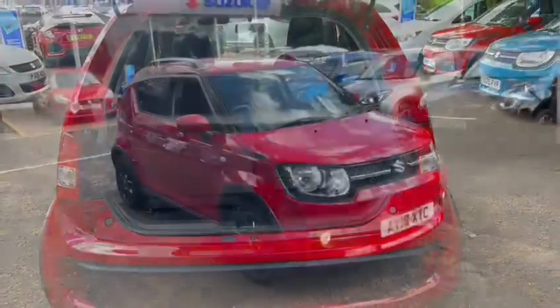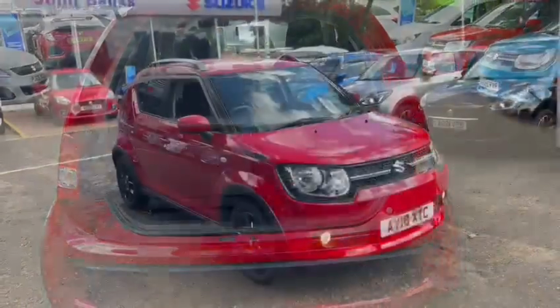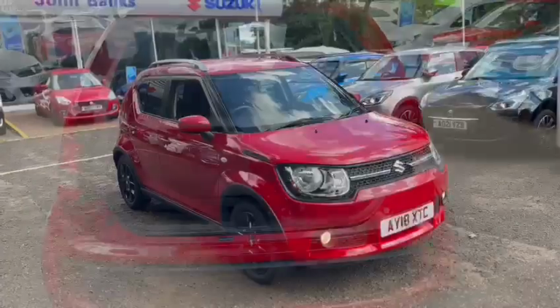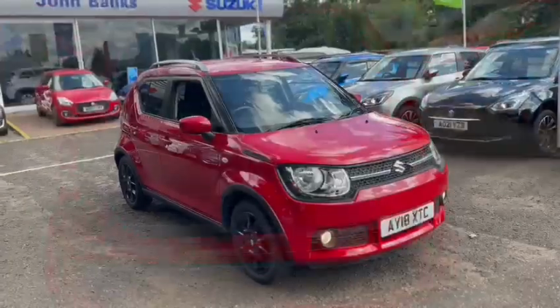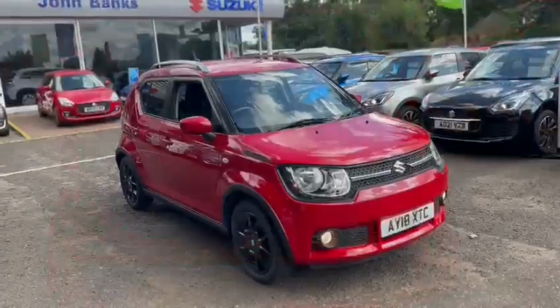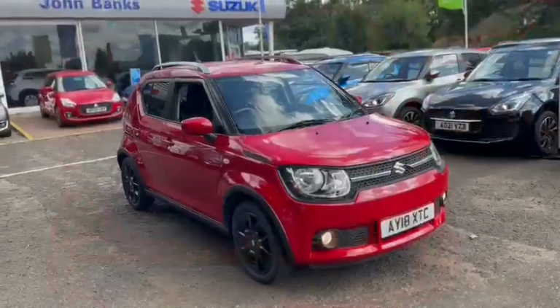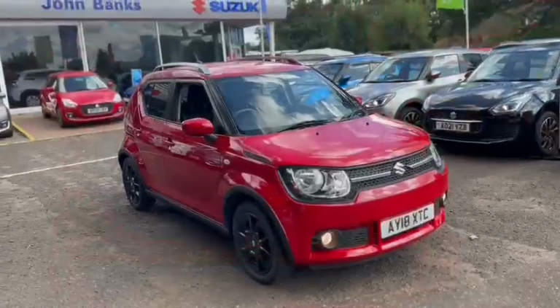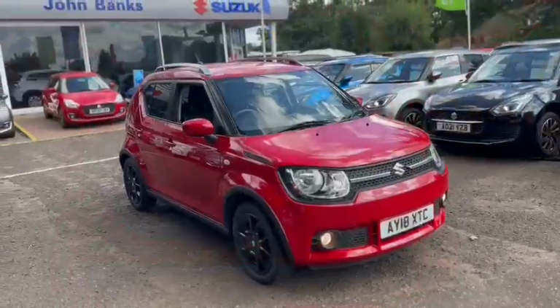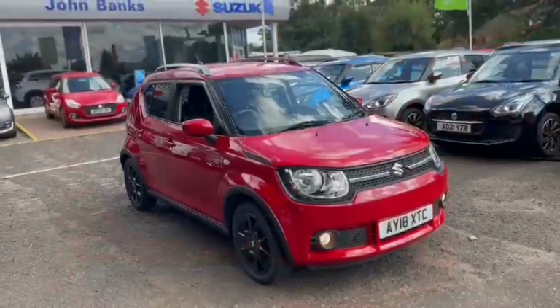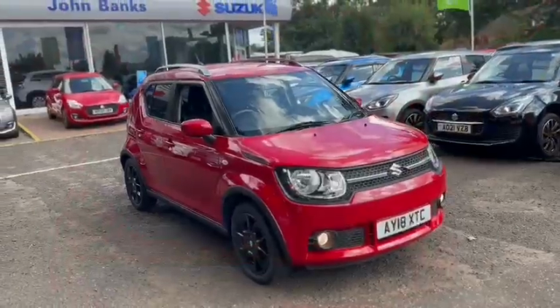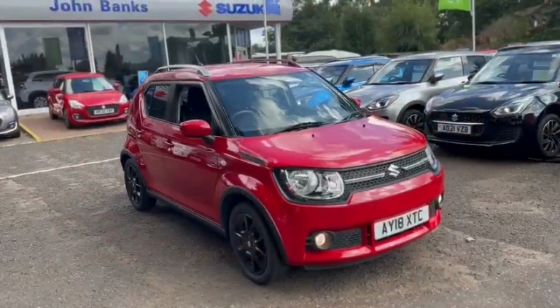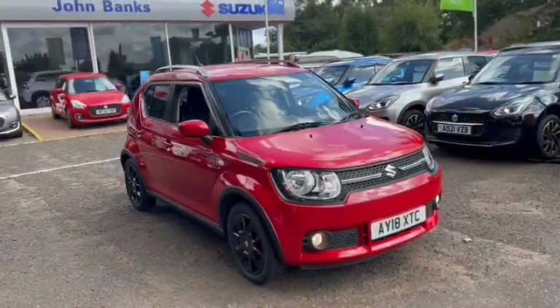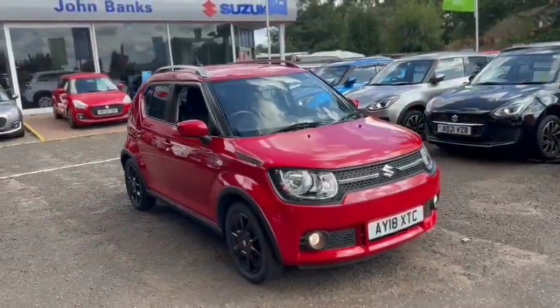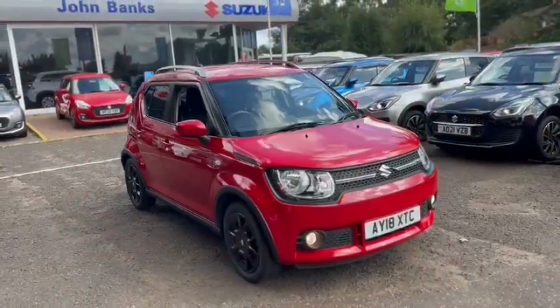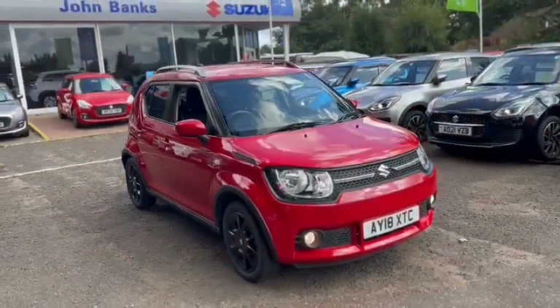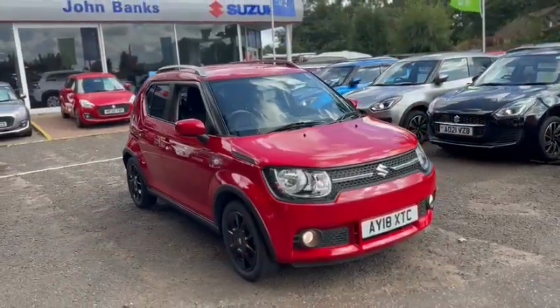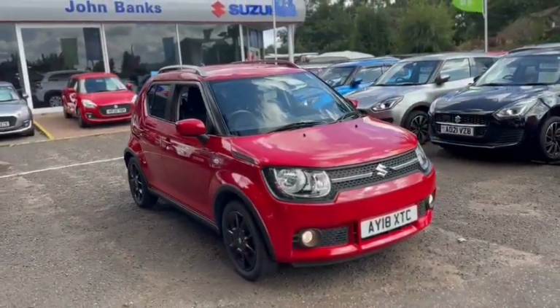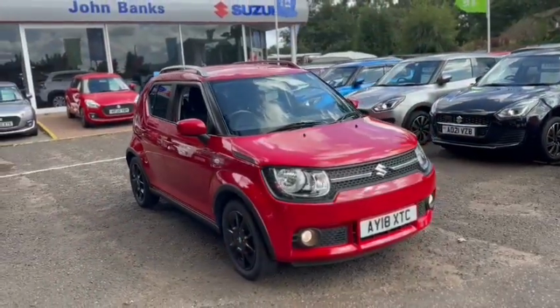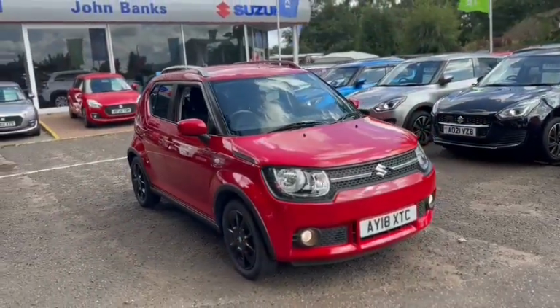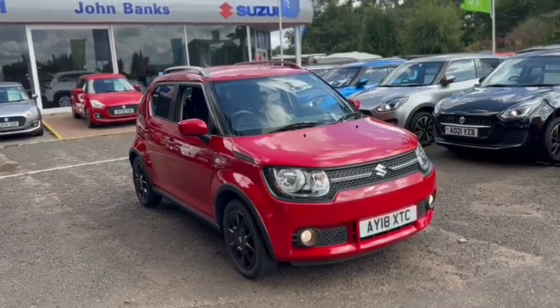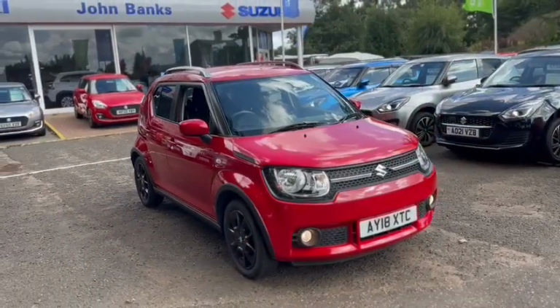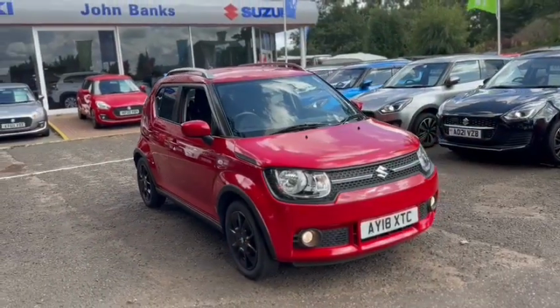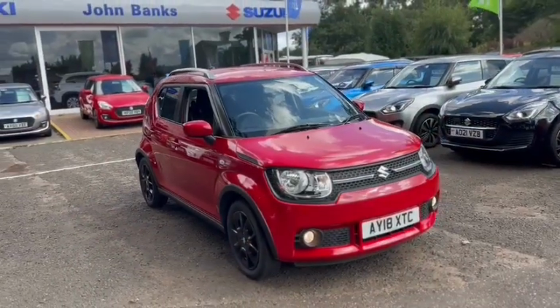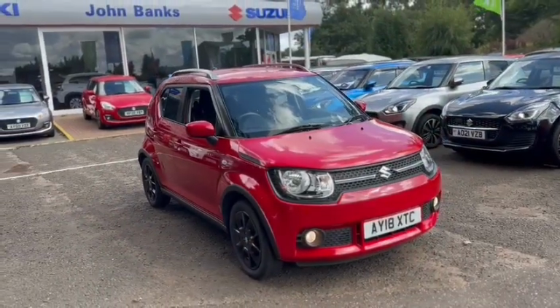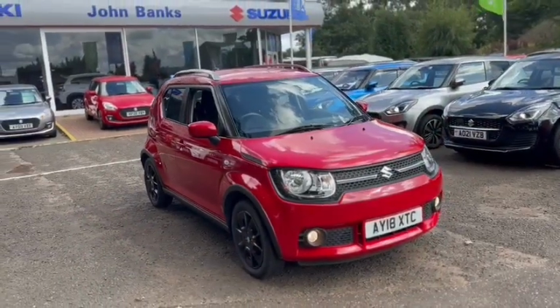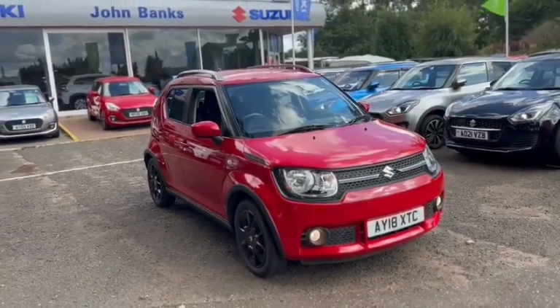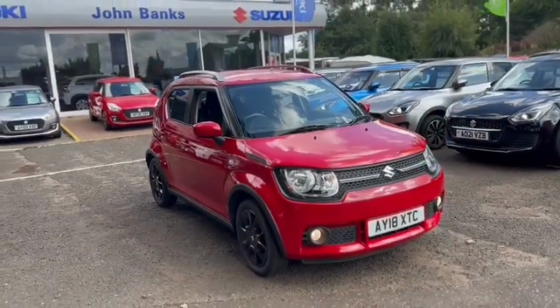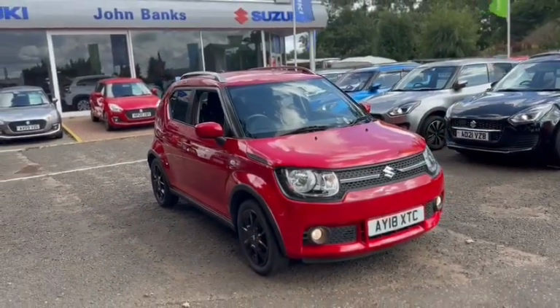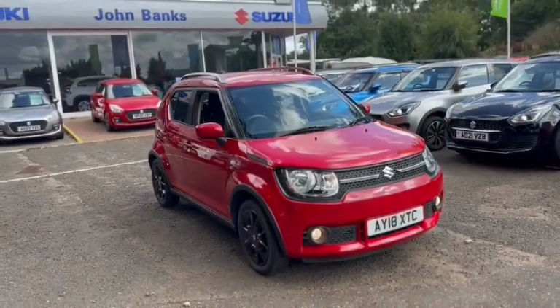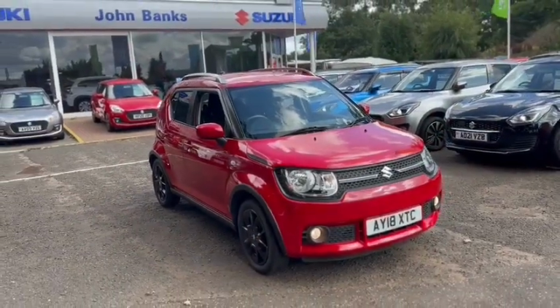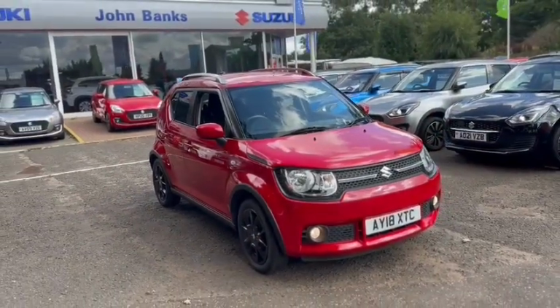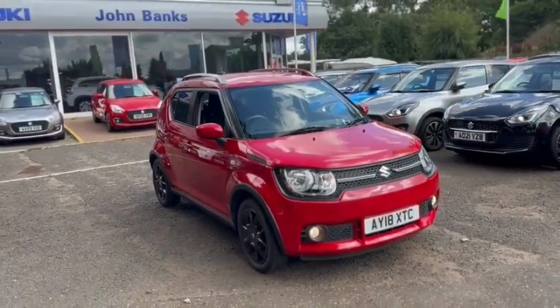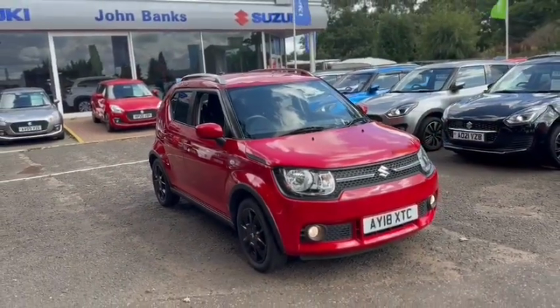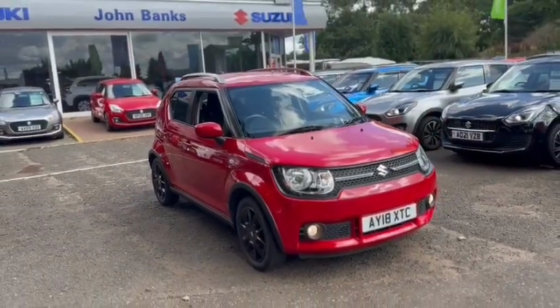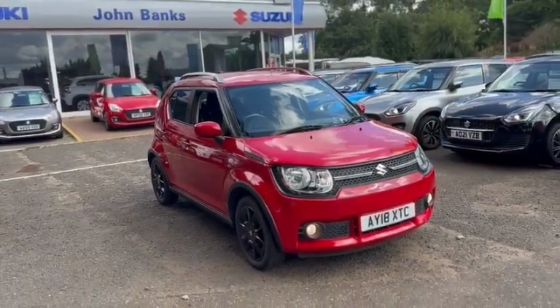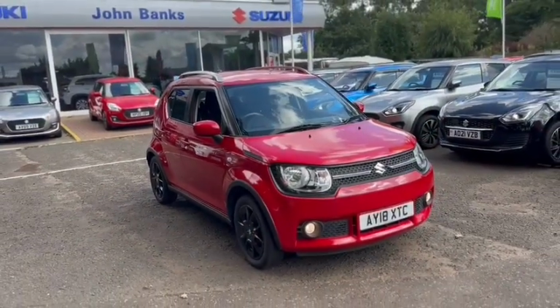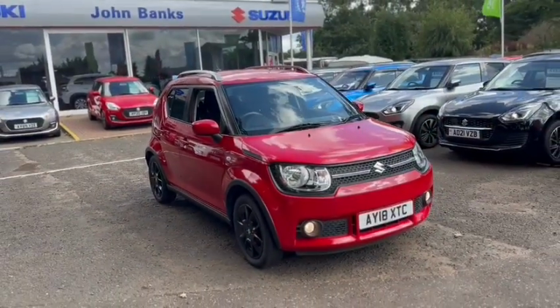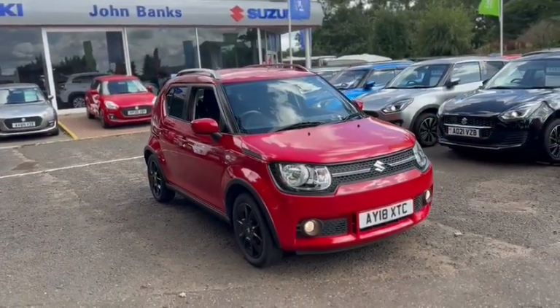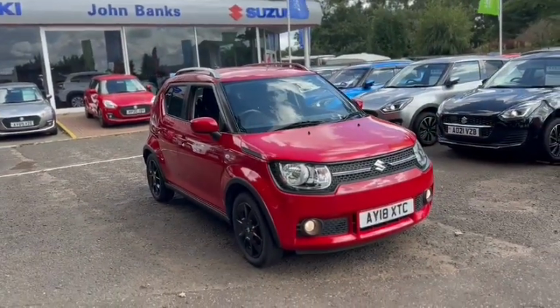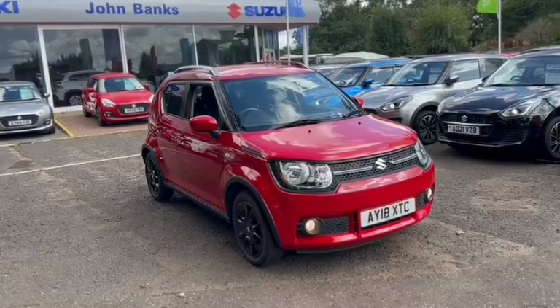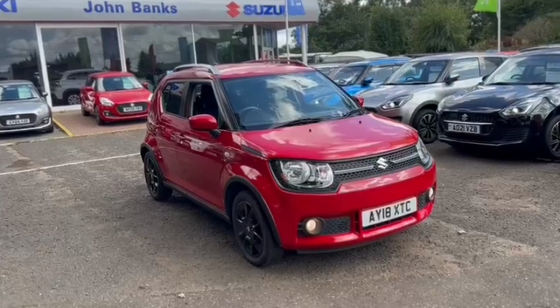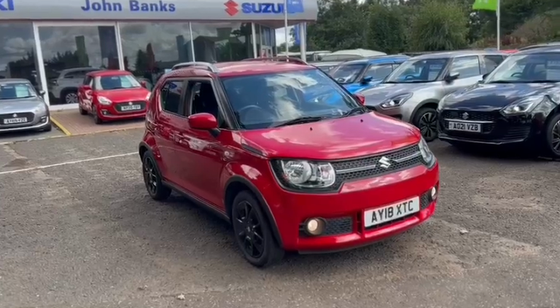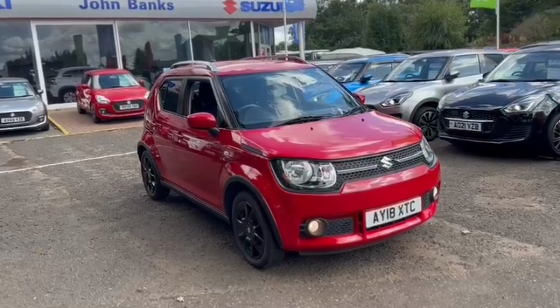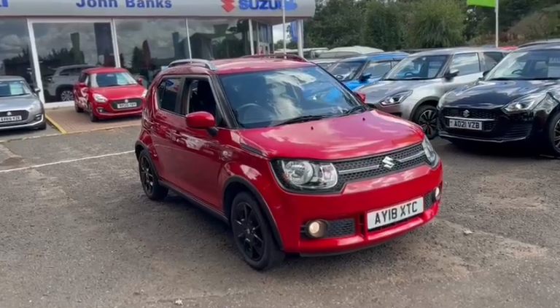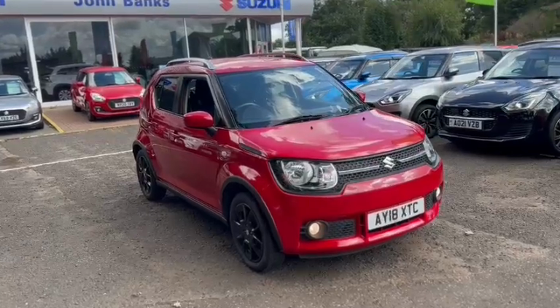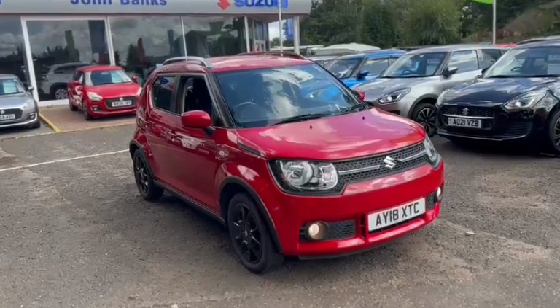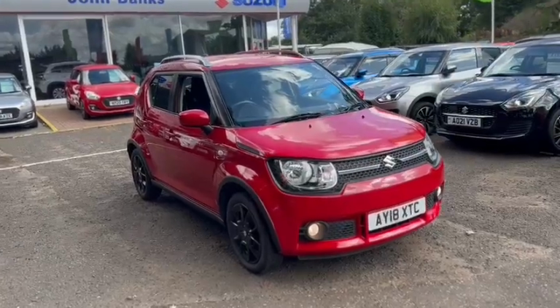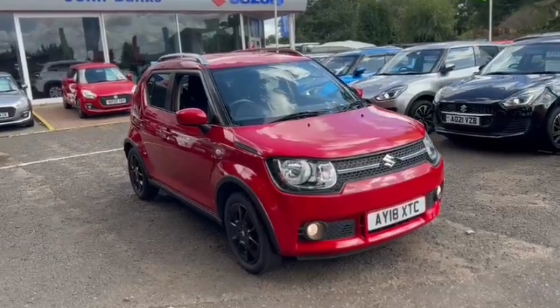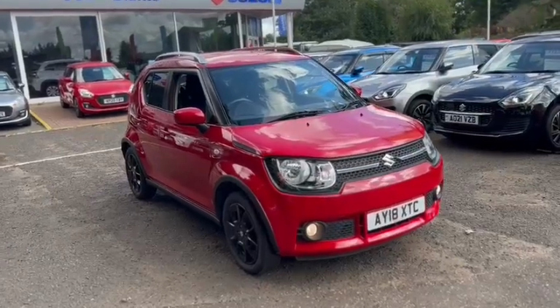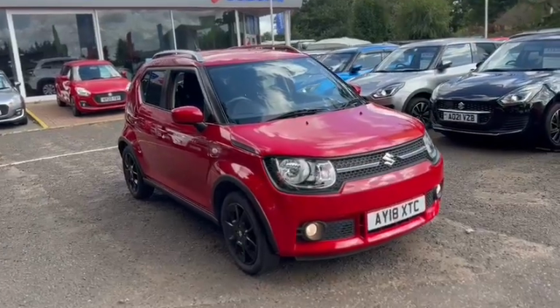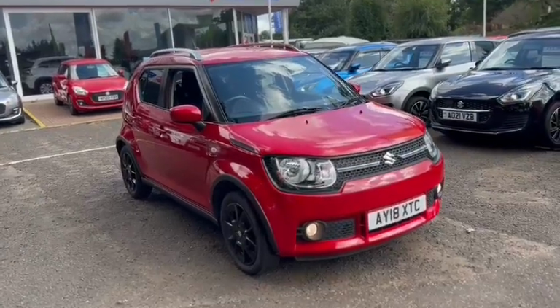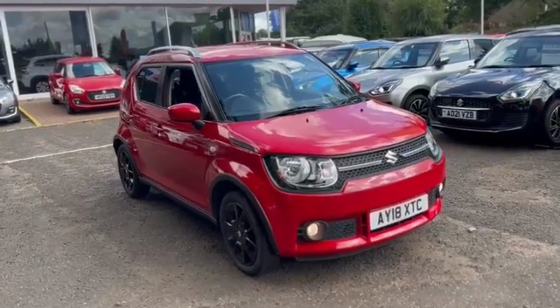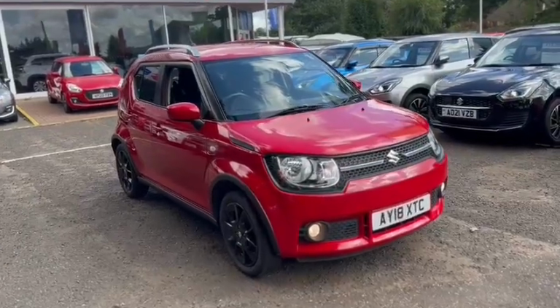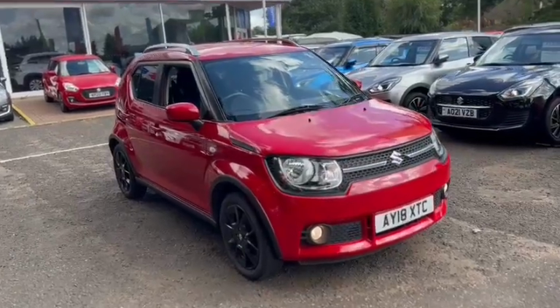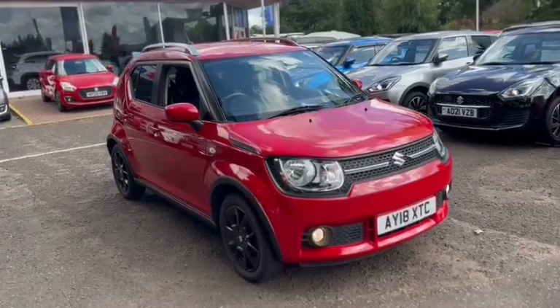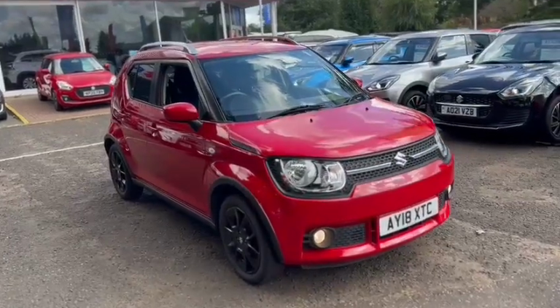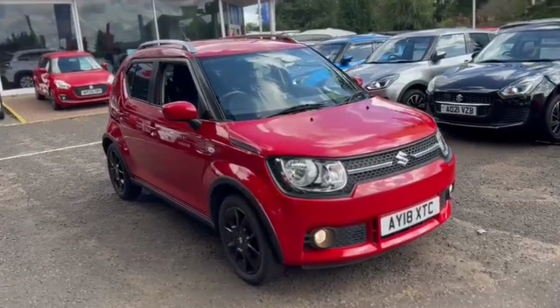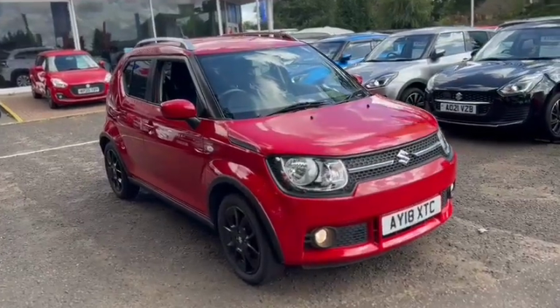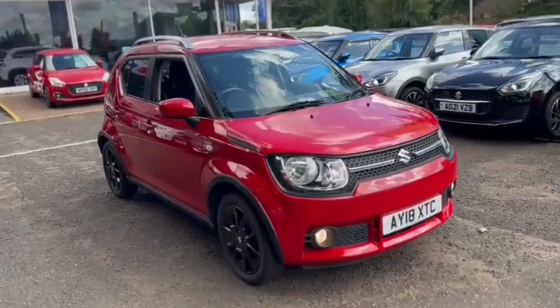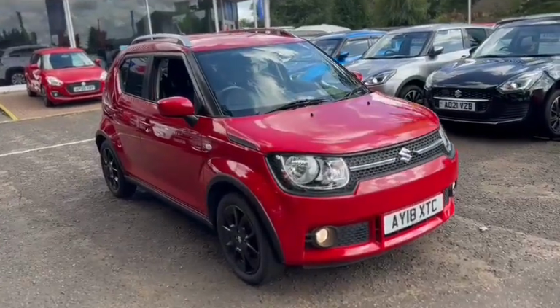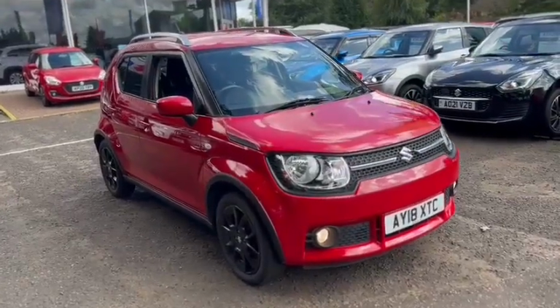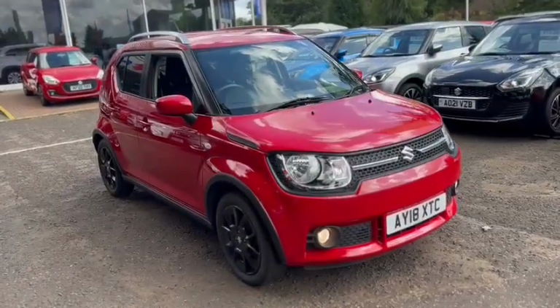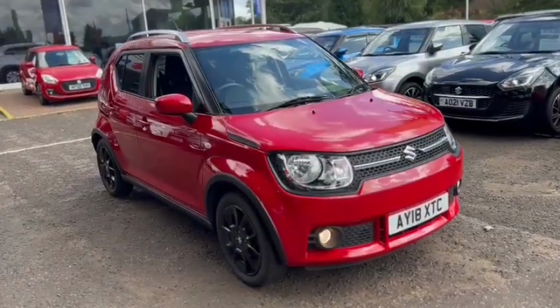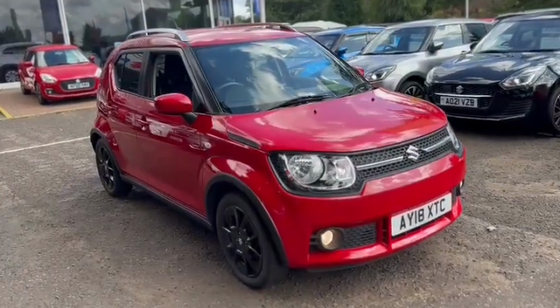If you'd like to know more about this car or you've got any questions, just give us a call or pop an online inquiry in and we'll get back to you as soon as possible. Thank you.